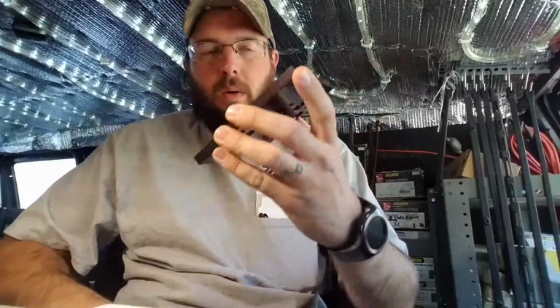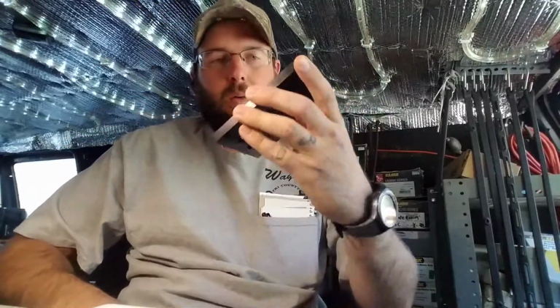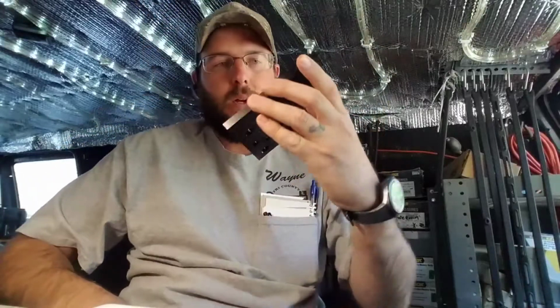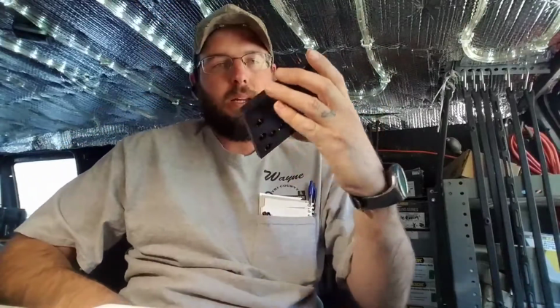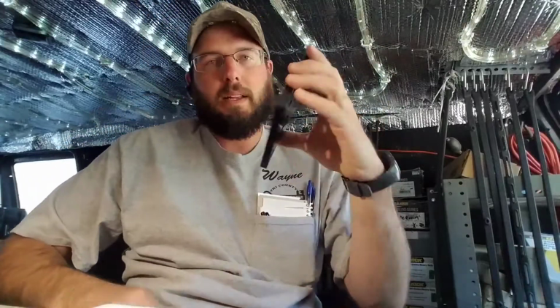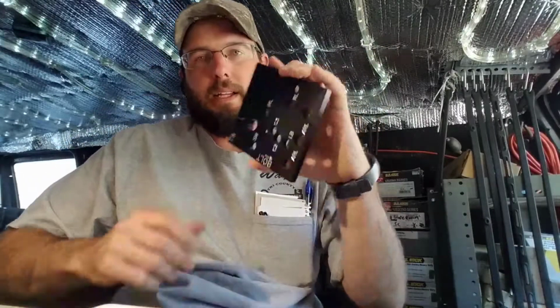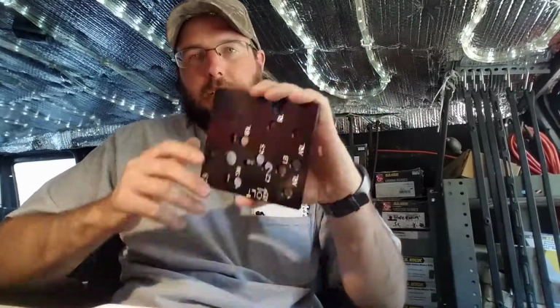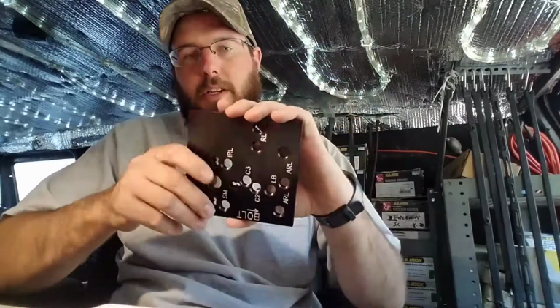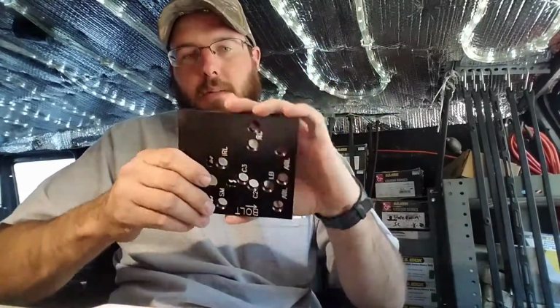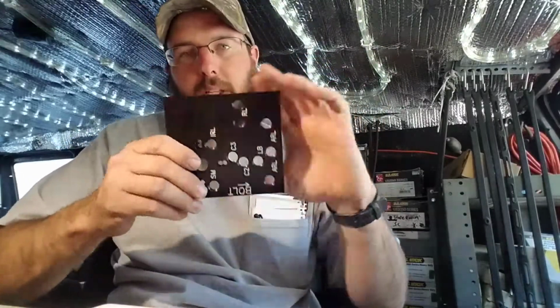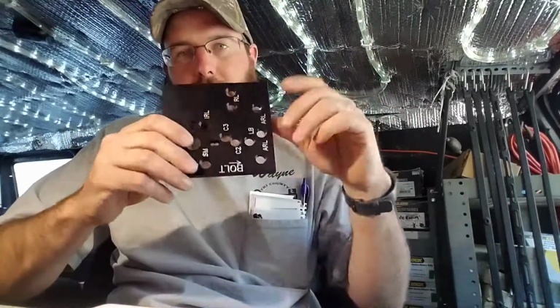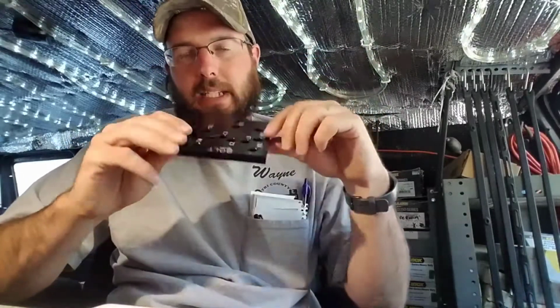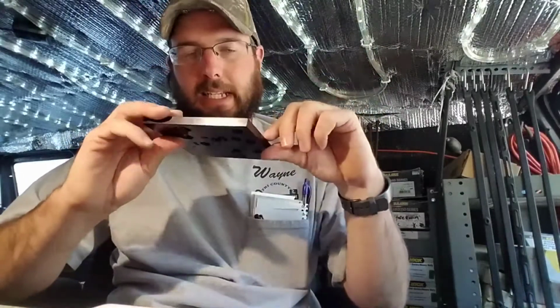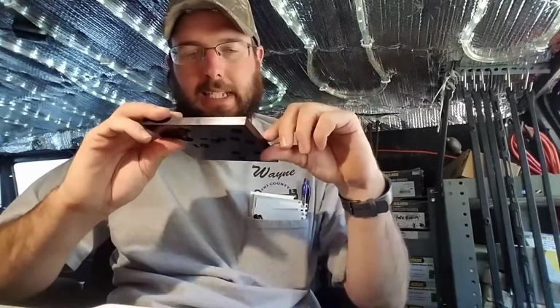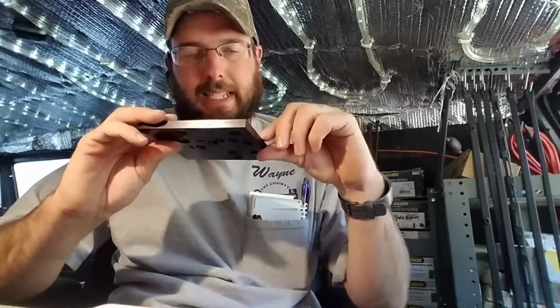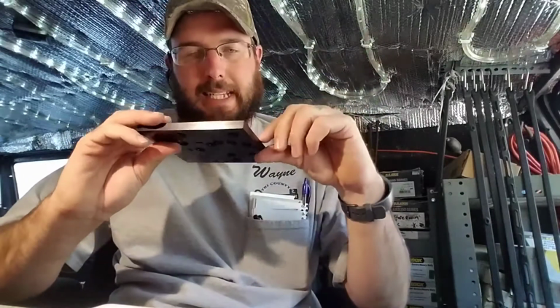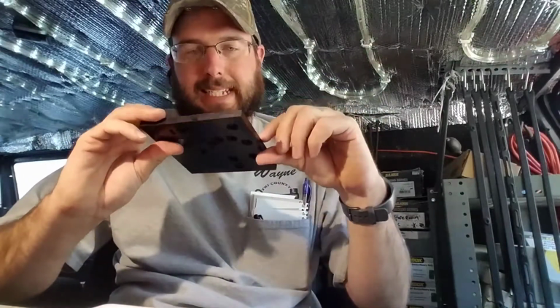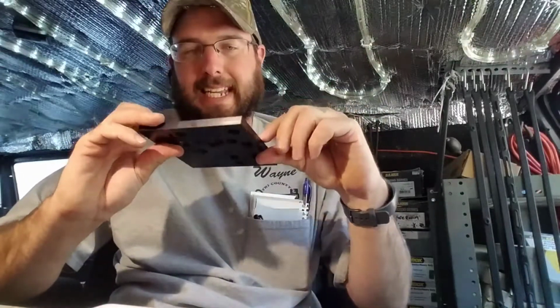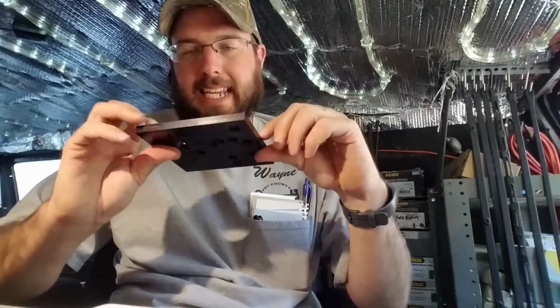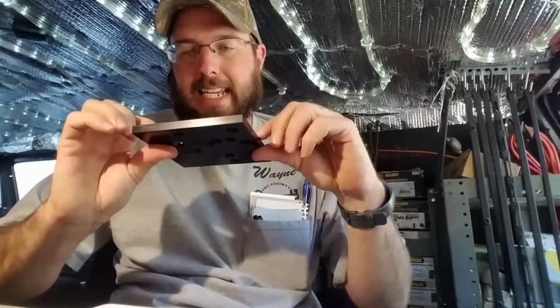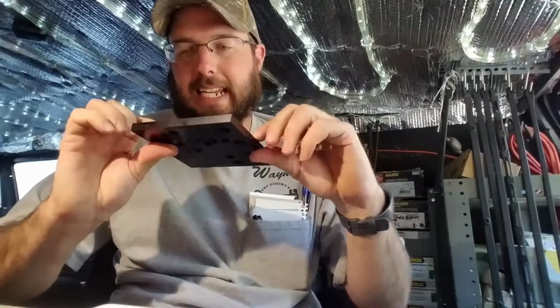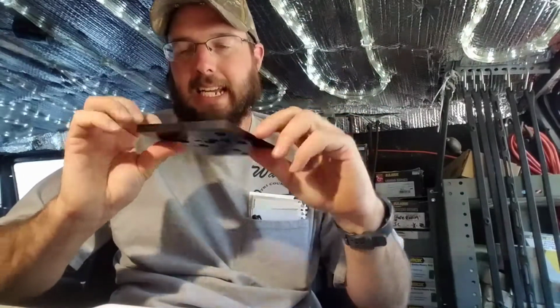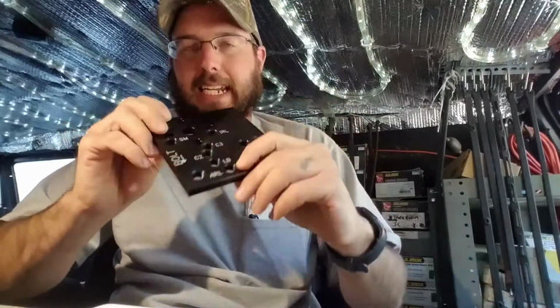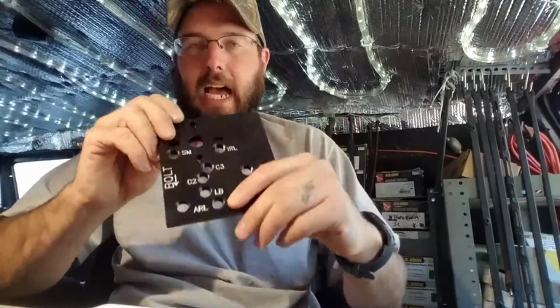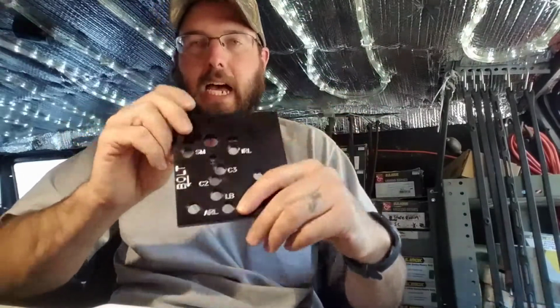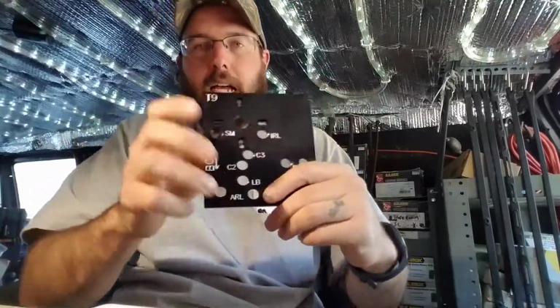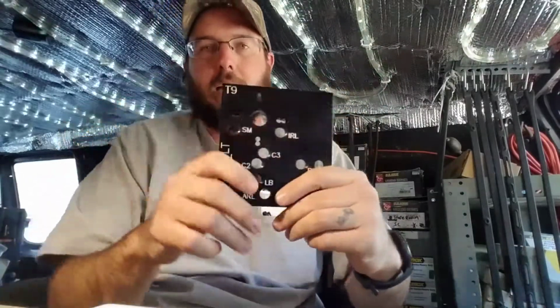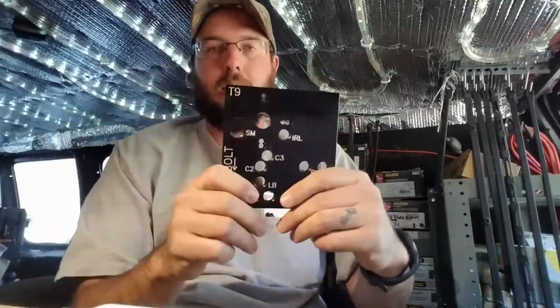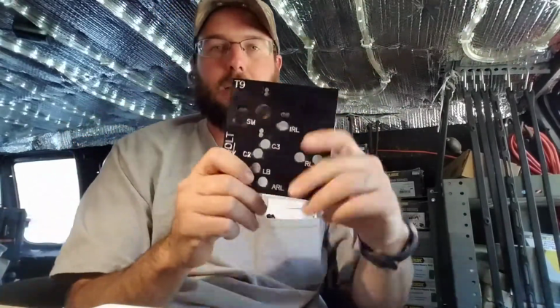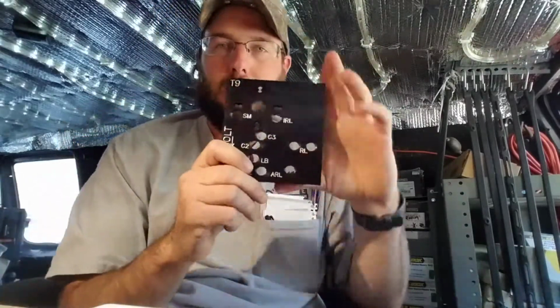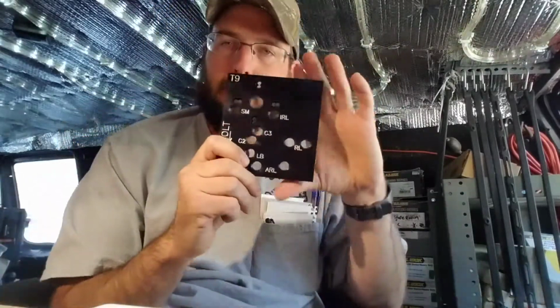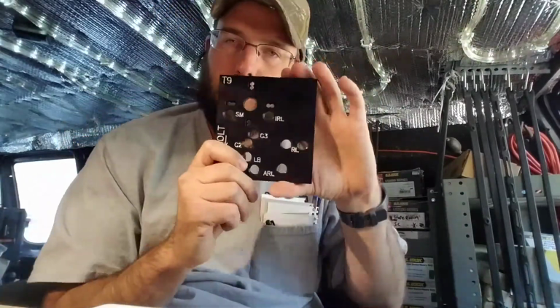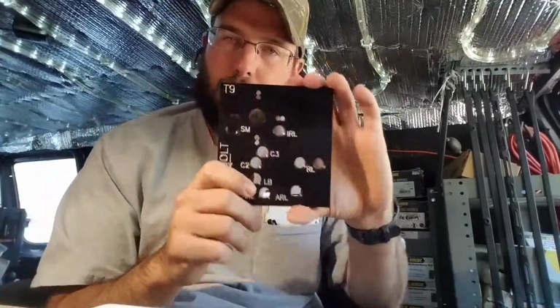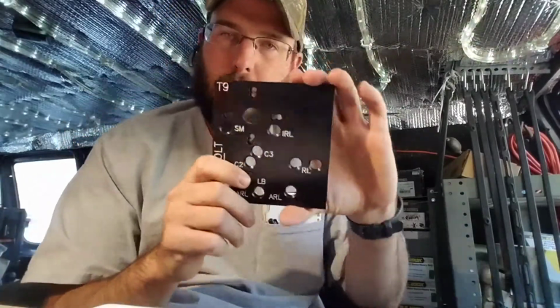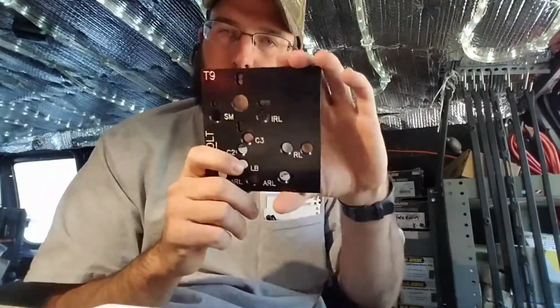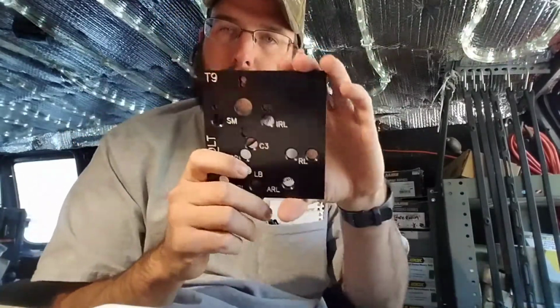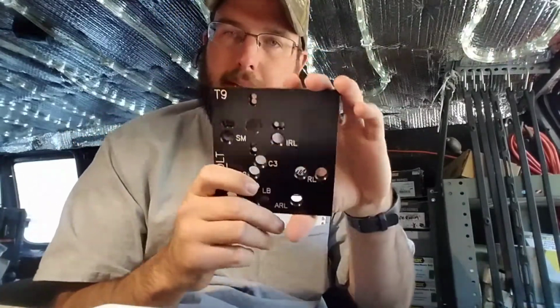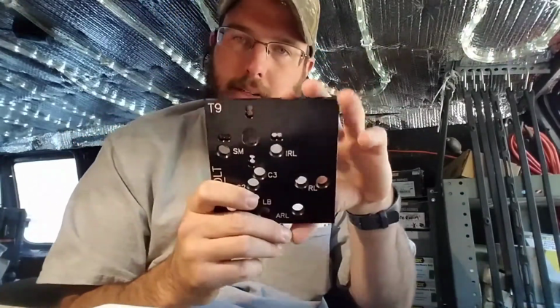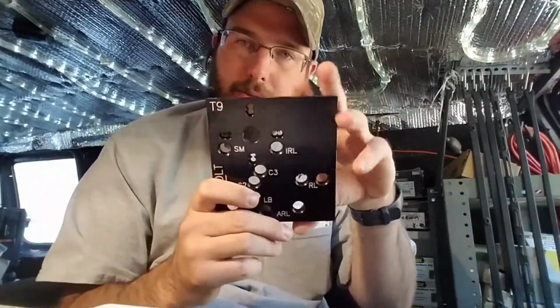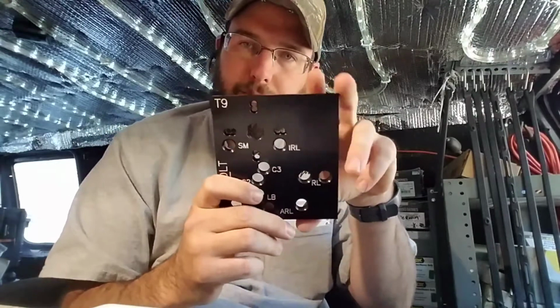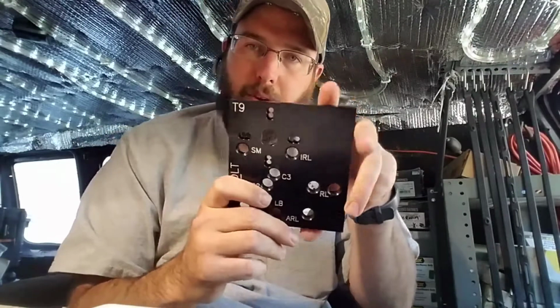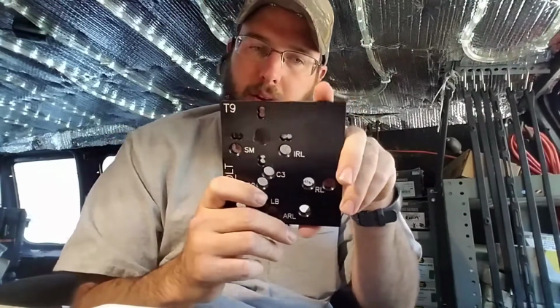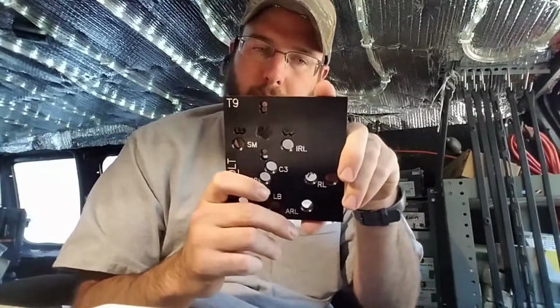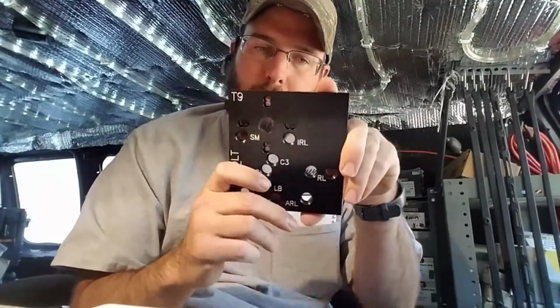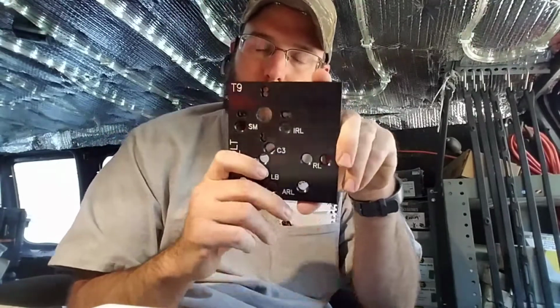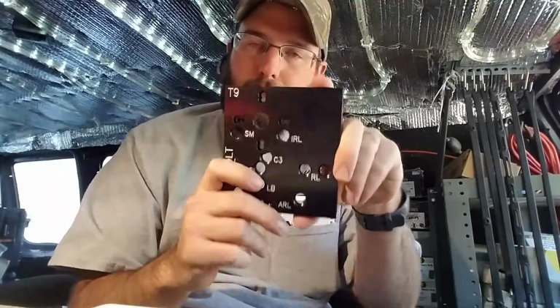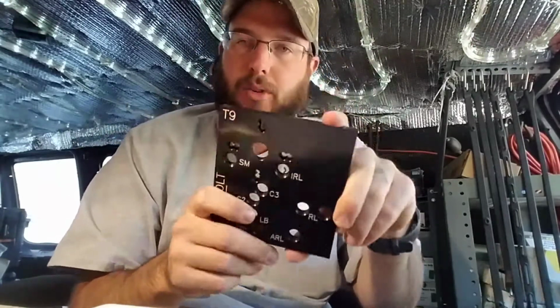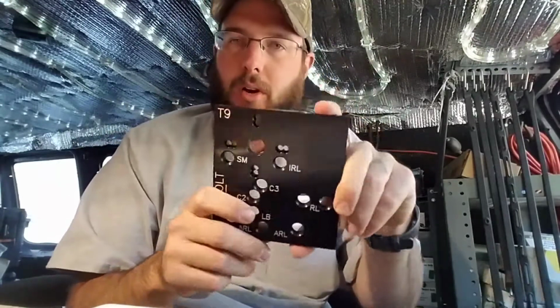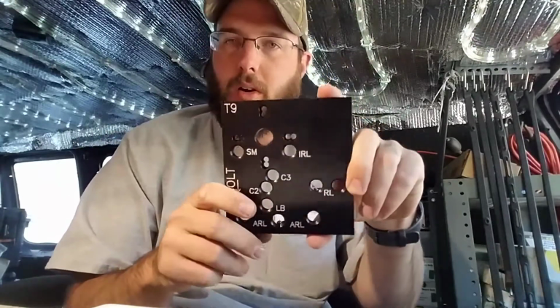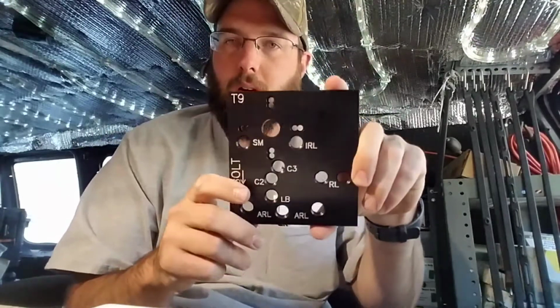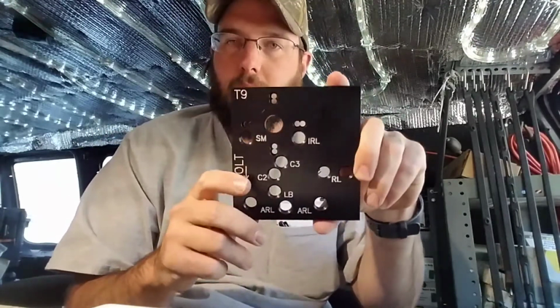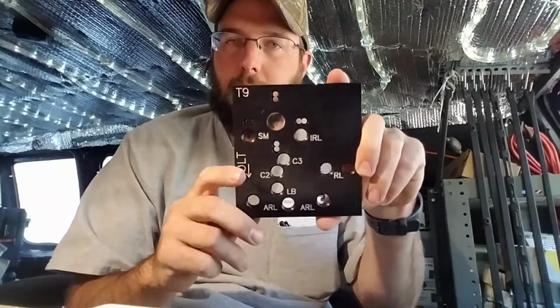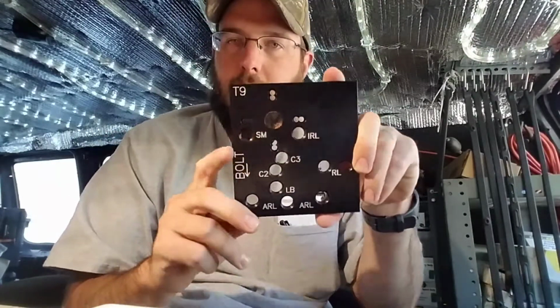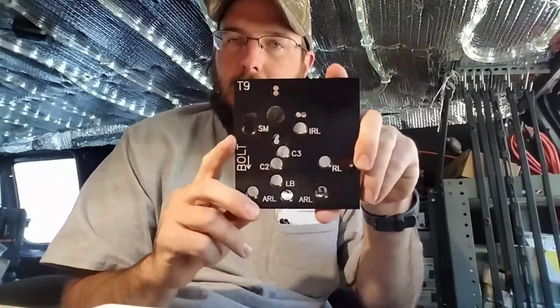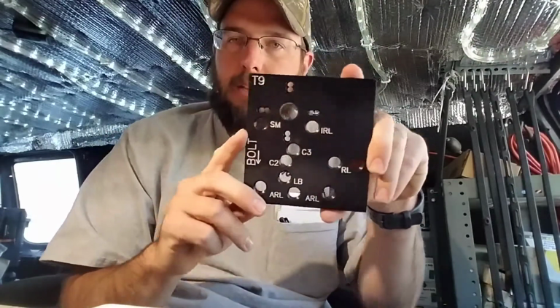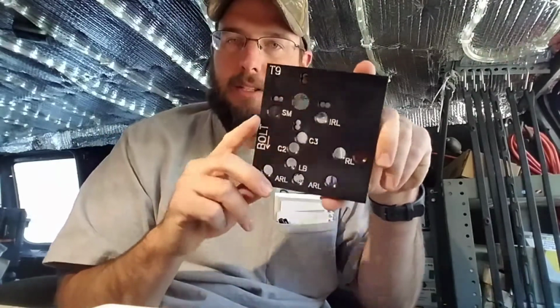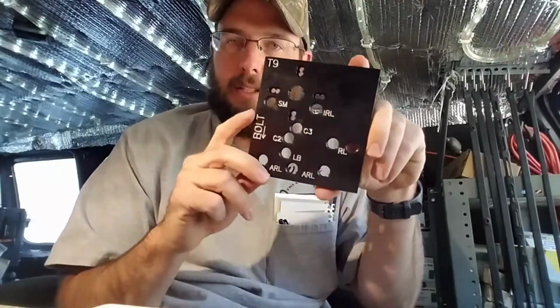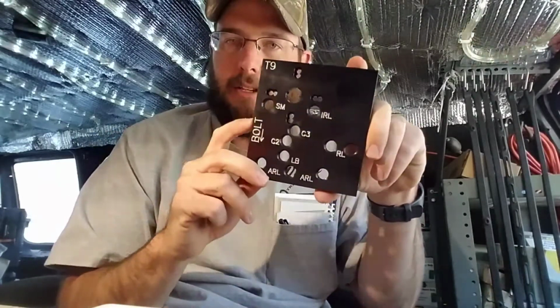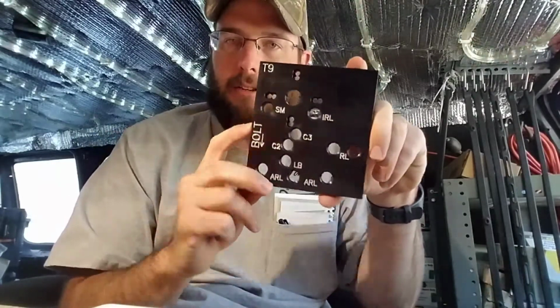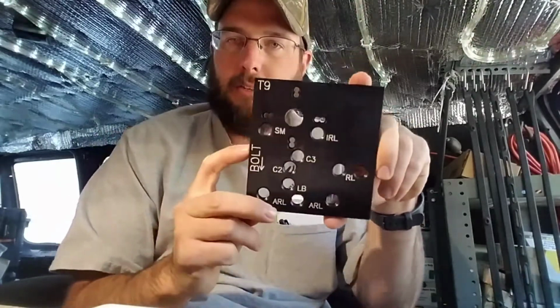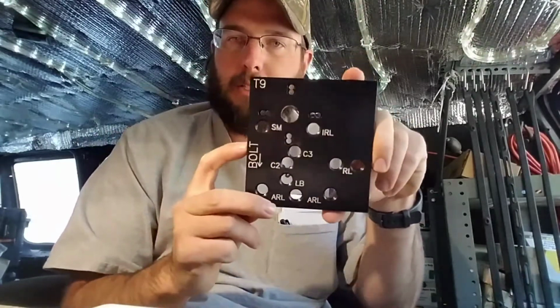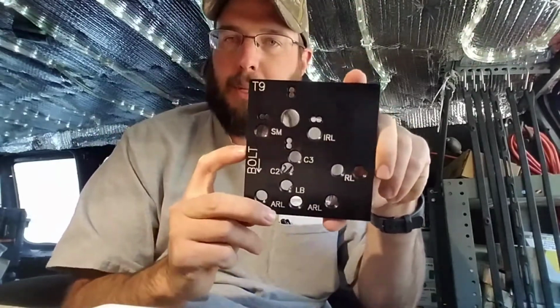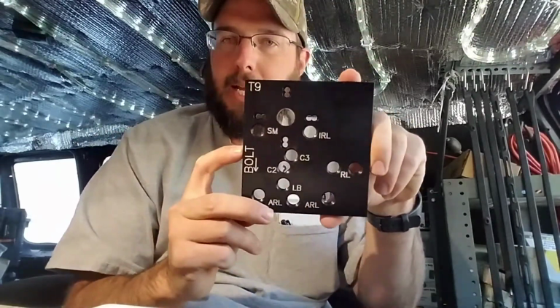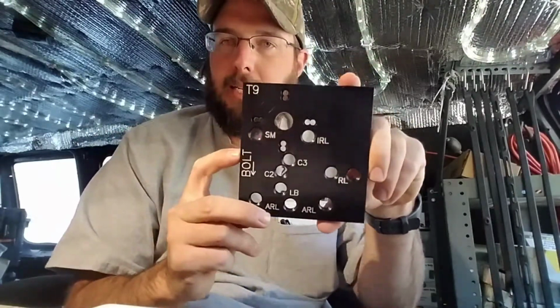Alrighty ladies and gentlemen, this is the T9 drill plate from Strongarm. This is their newest plate.